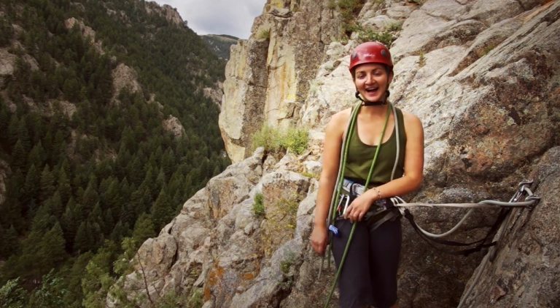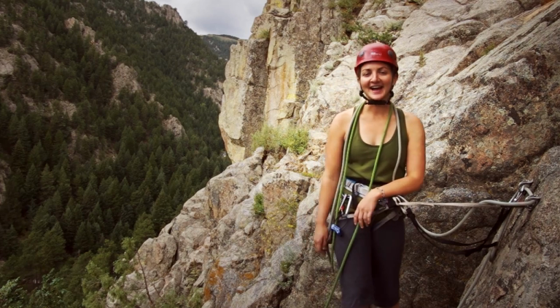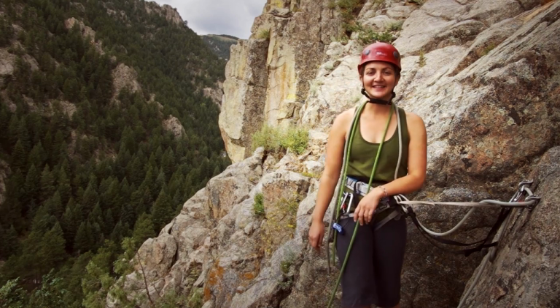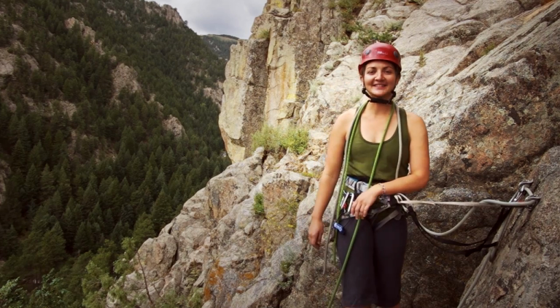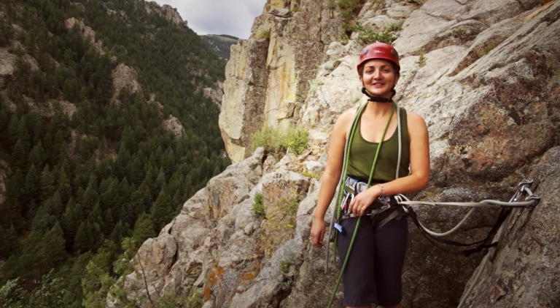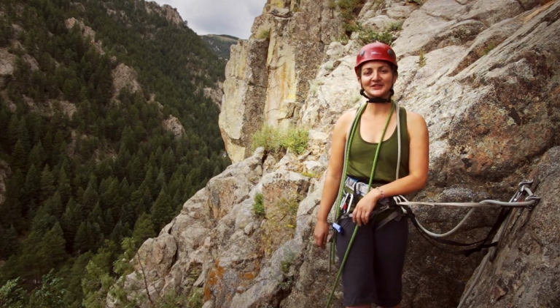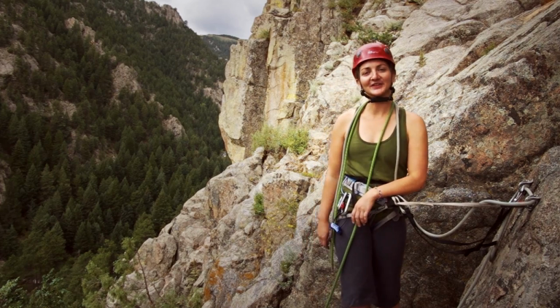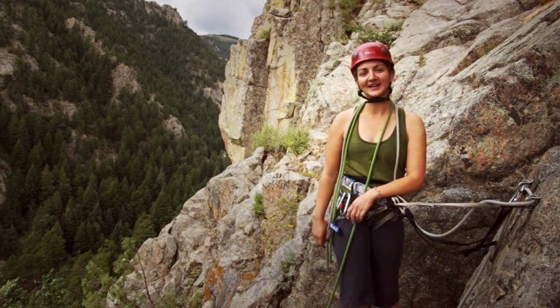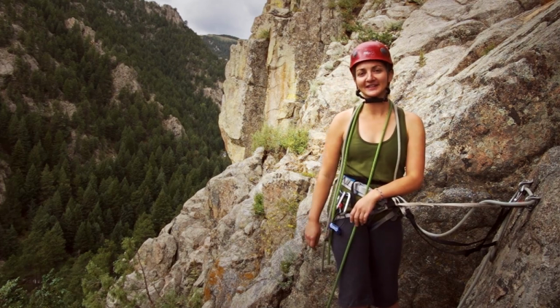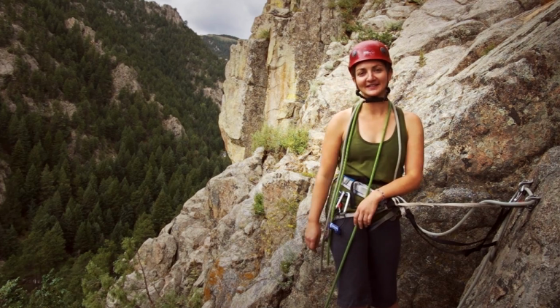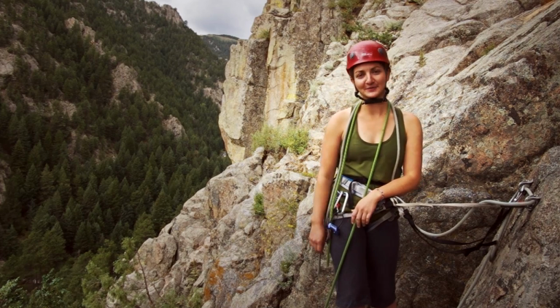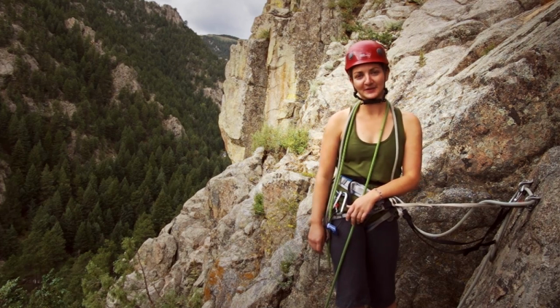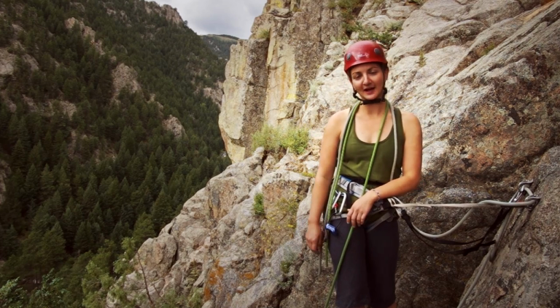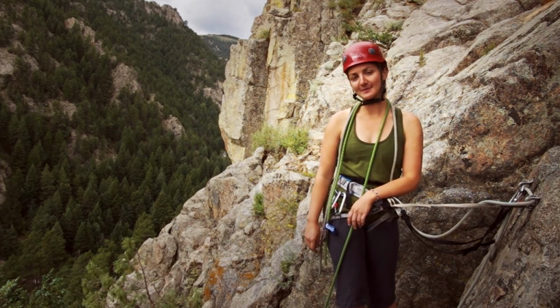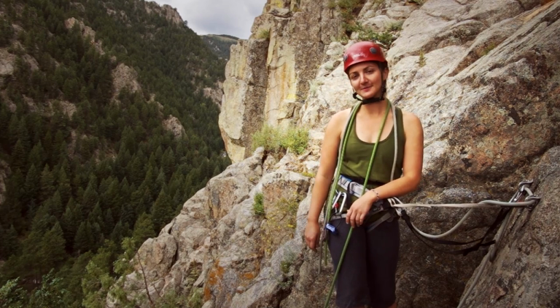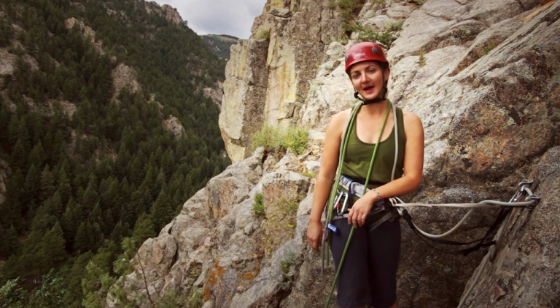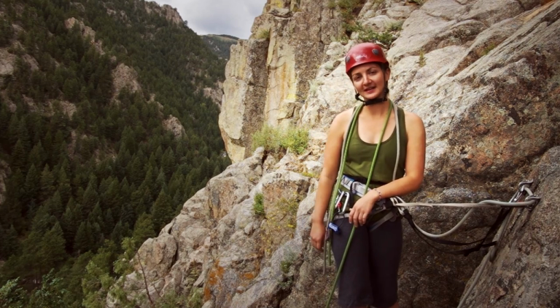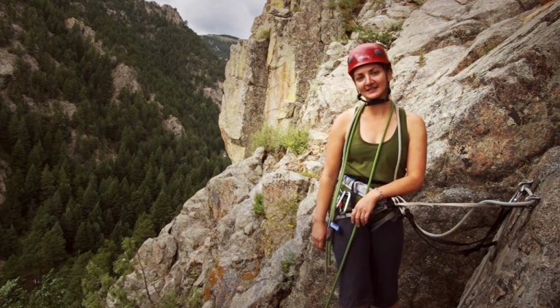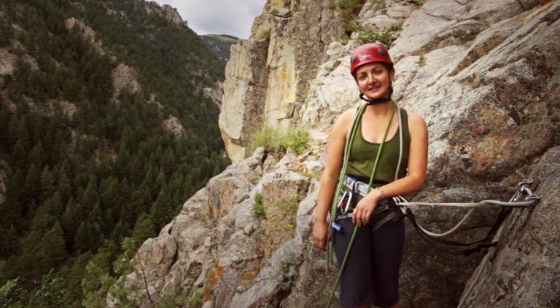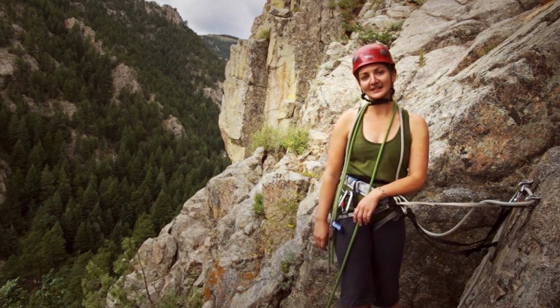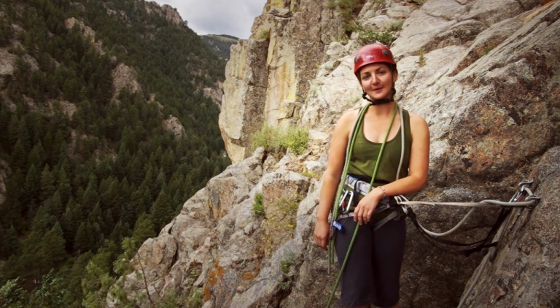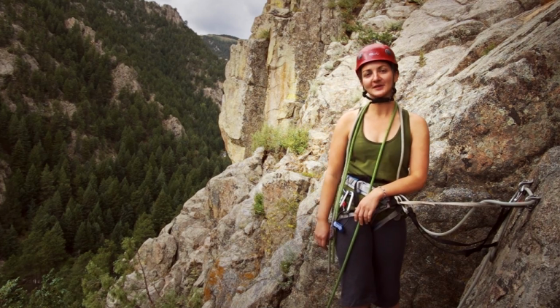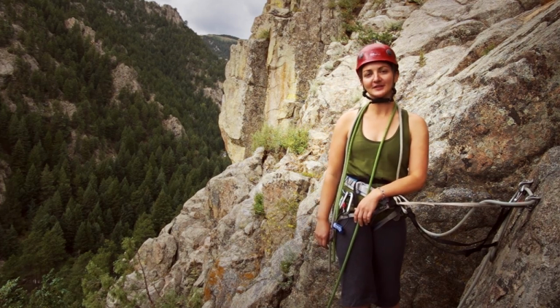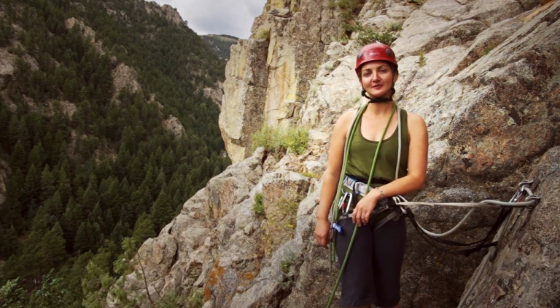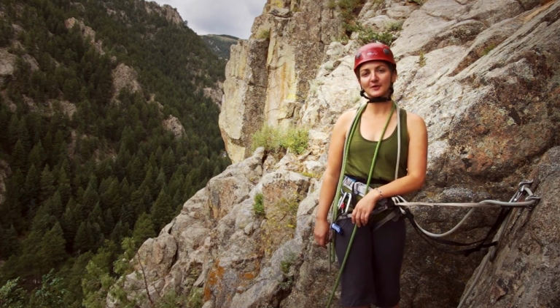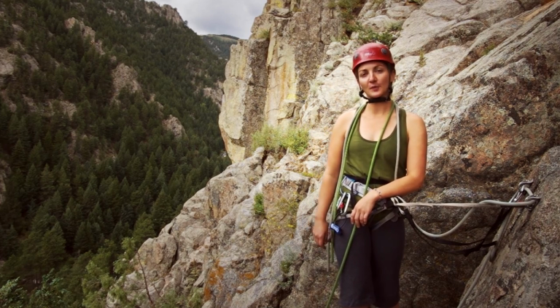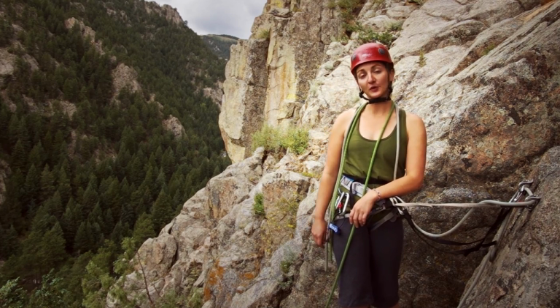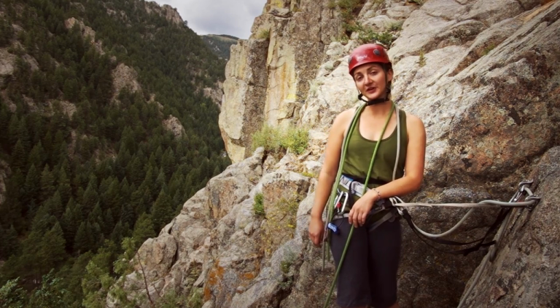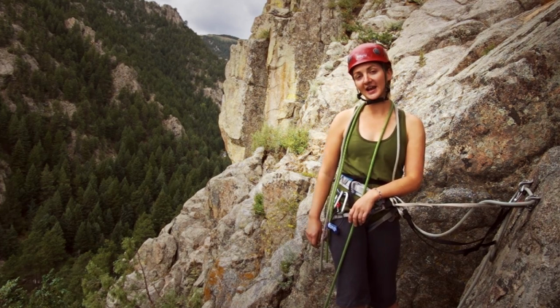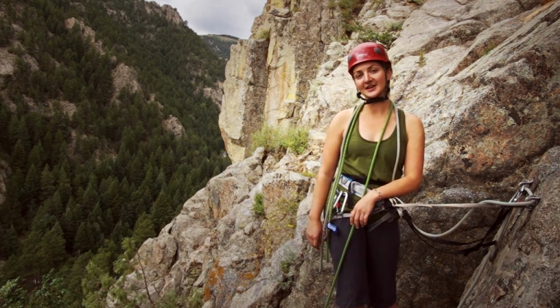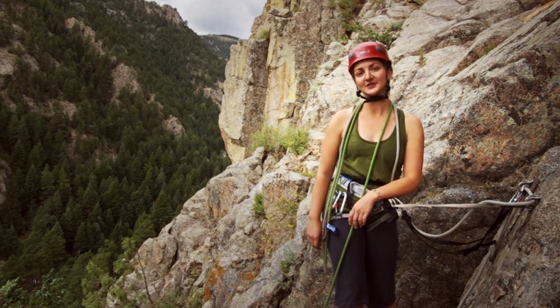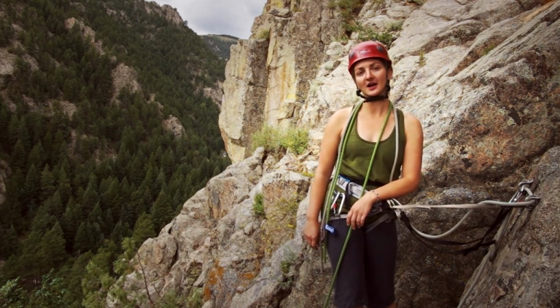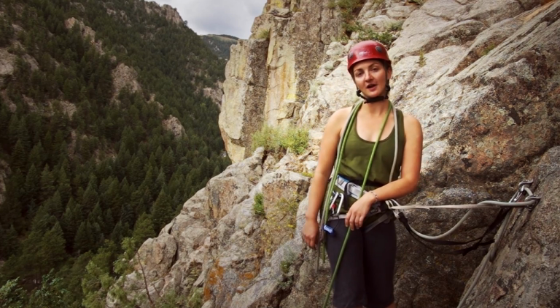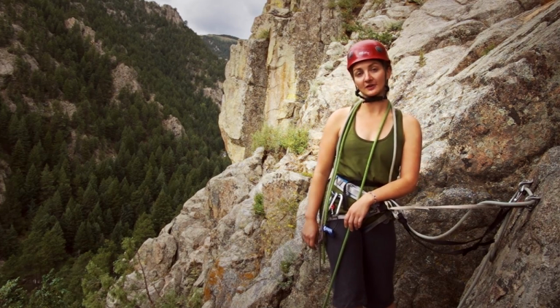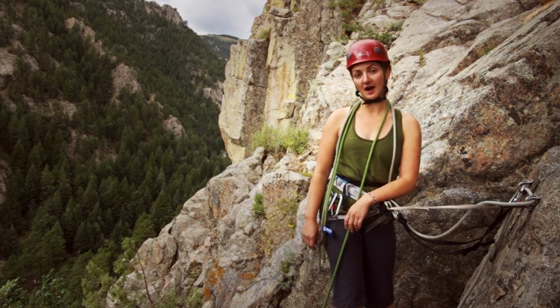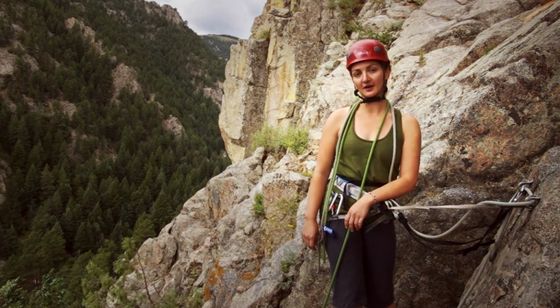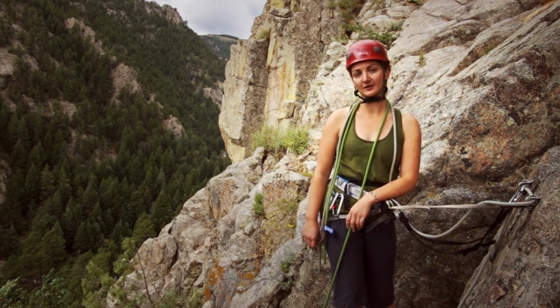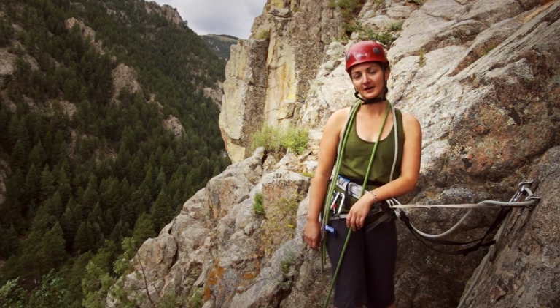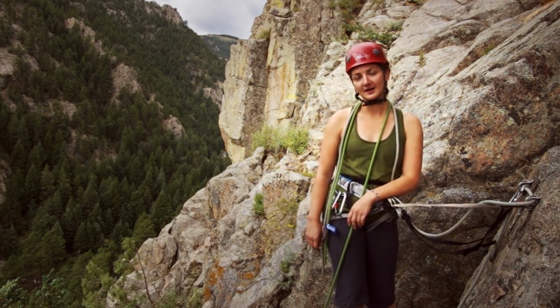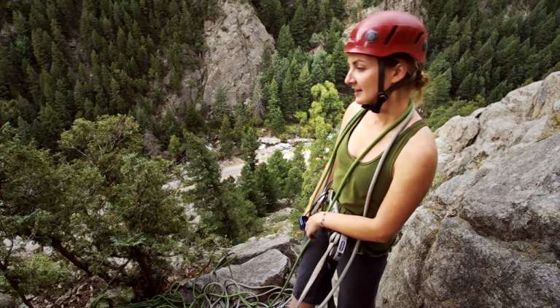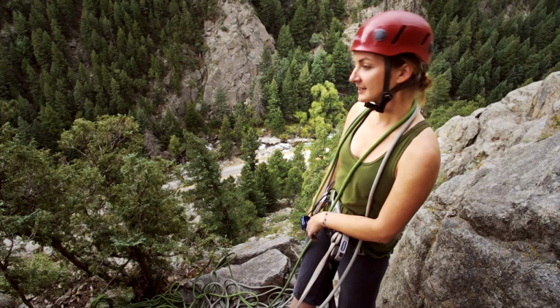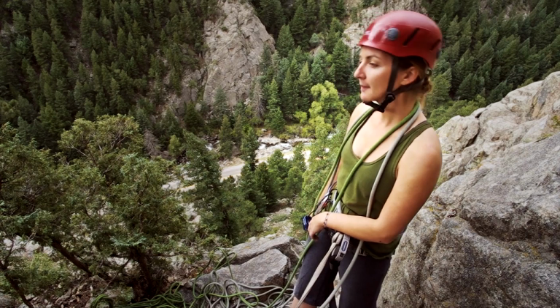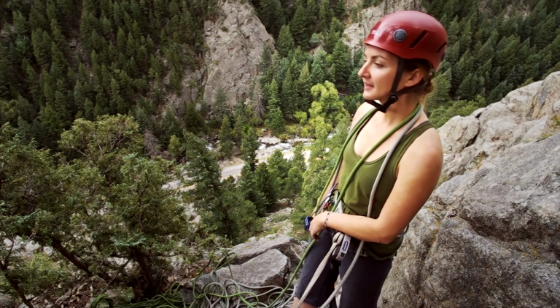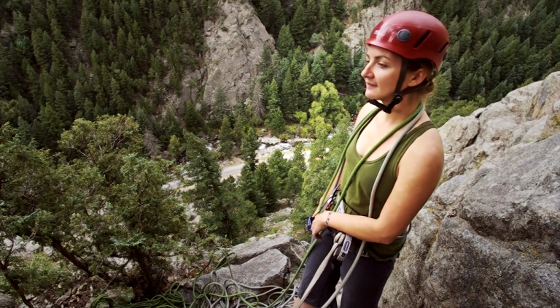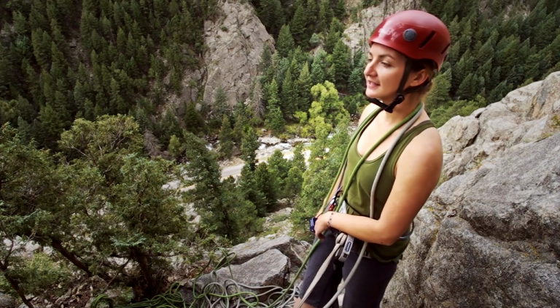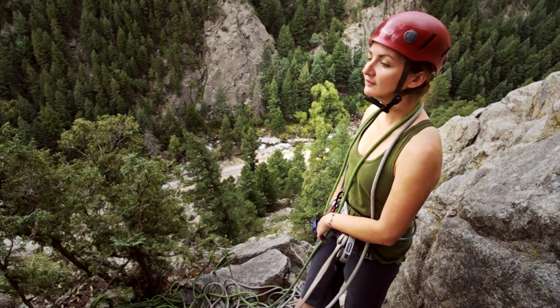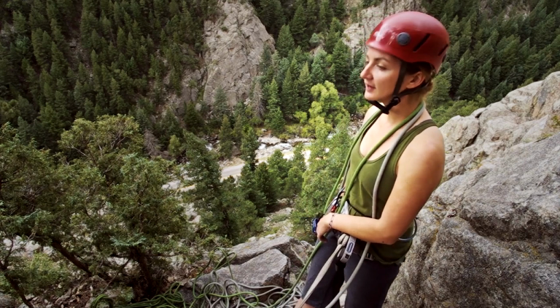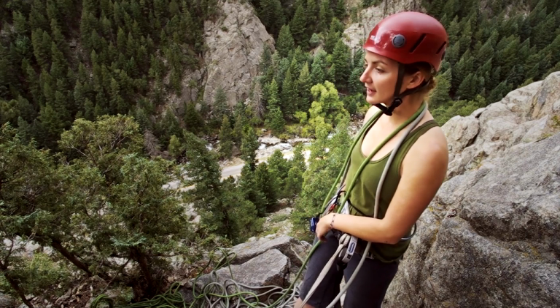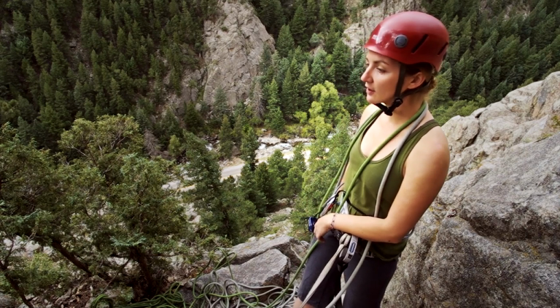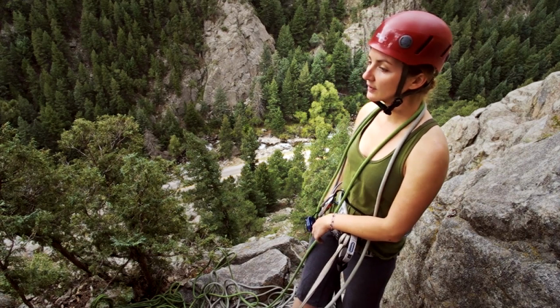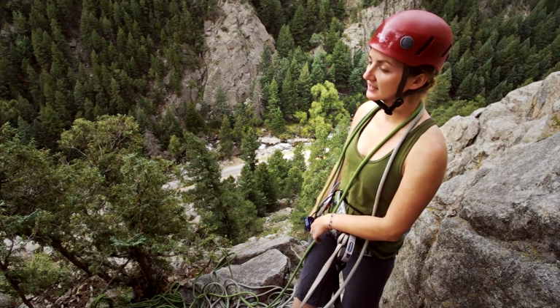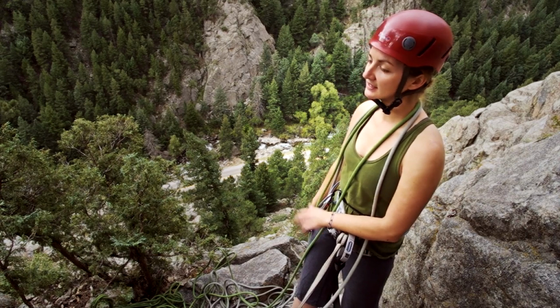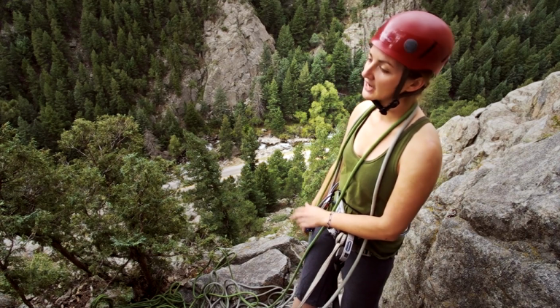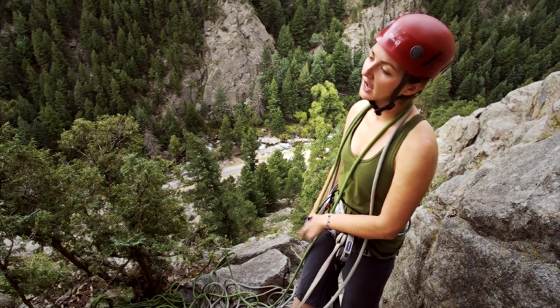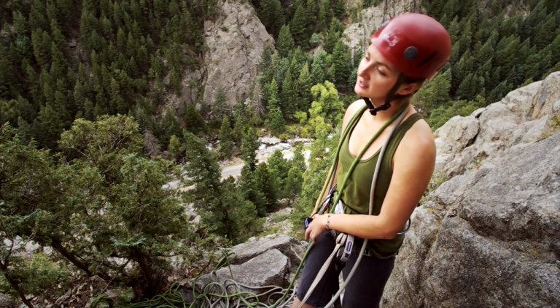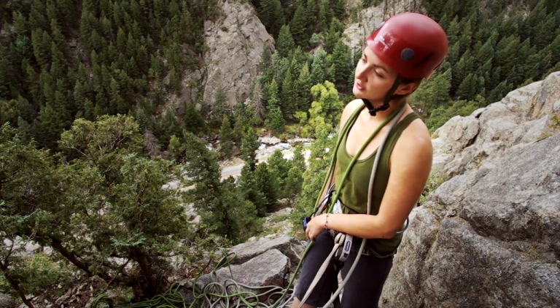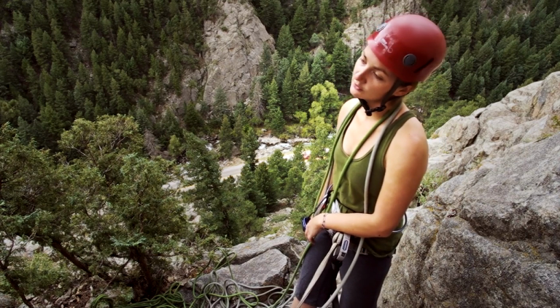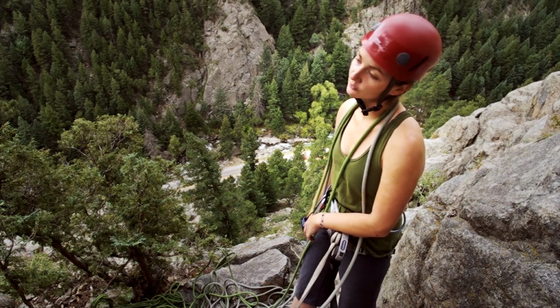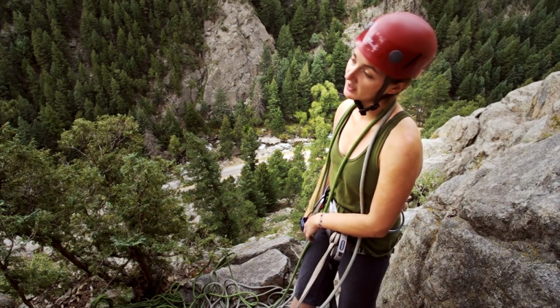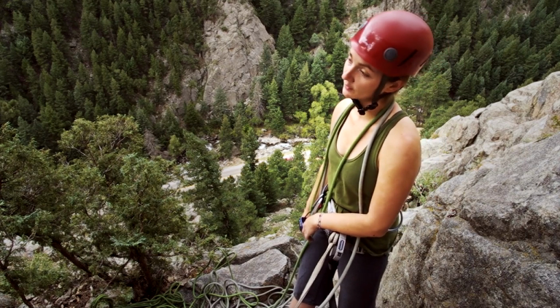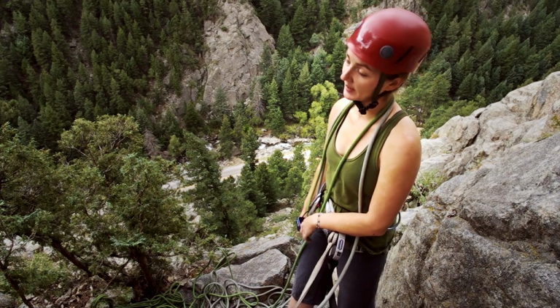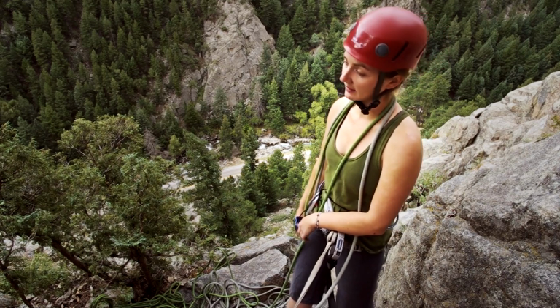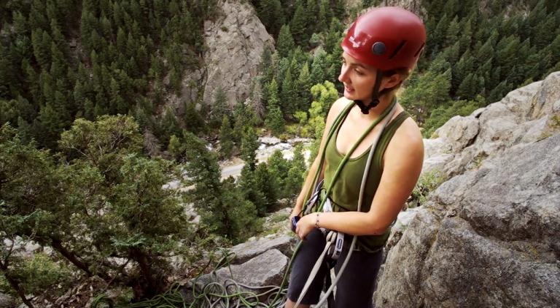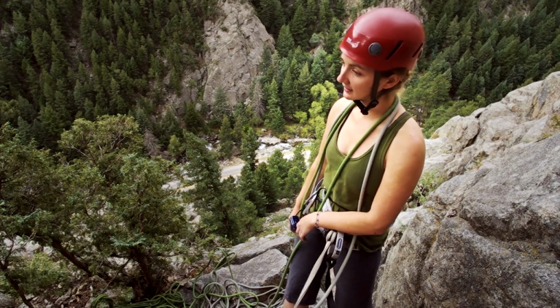Hi, this is Julie Ellison with Climbing Magazine, coming to you from Boulder Canyon, Colorado. The topic of this video is the knots used when repelling.